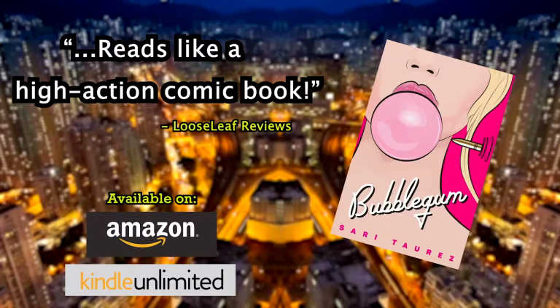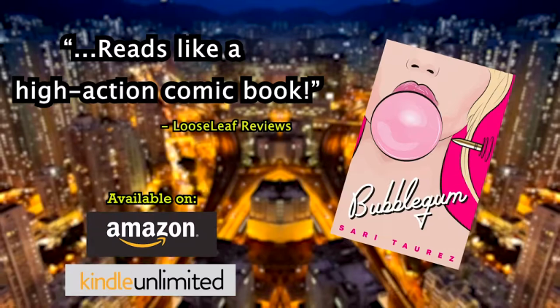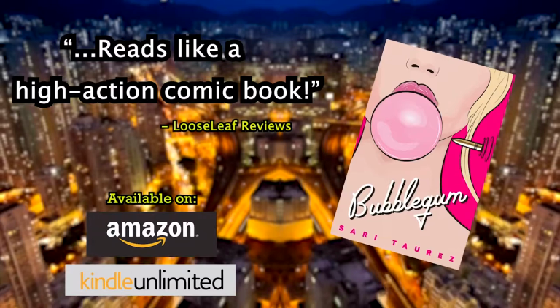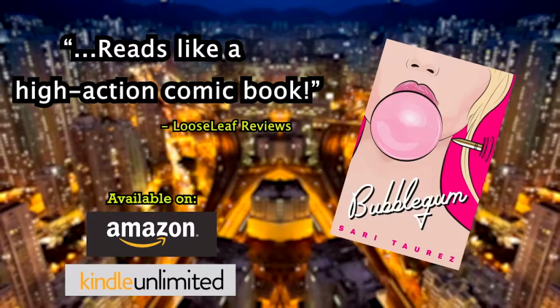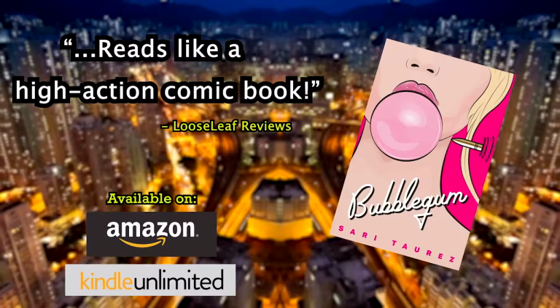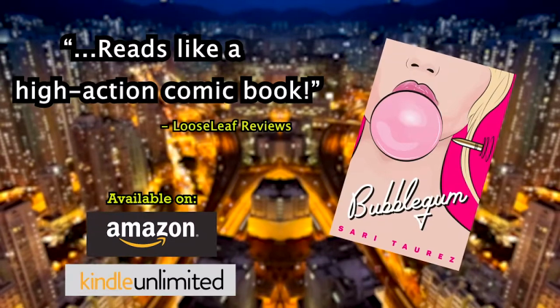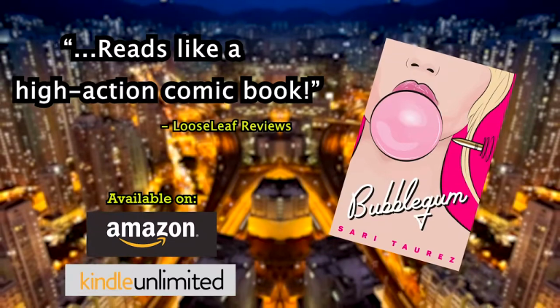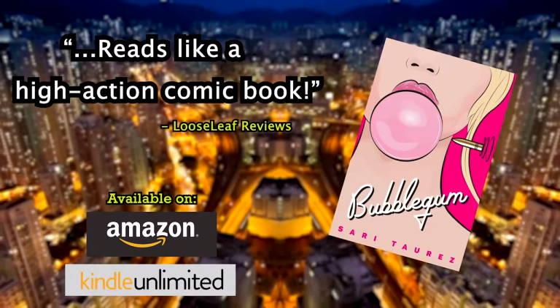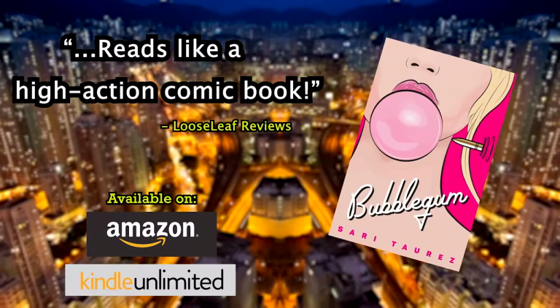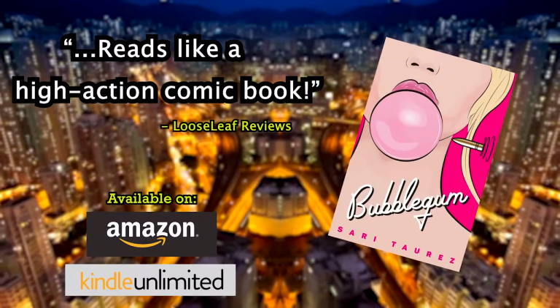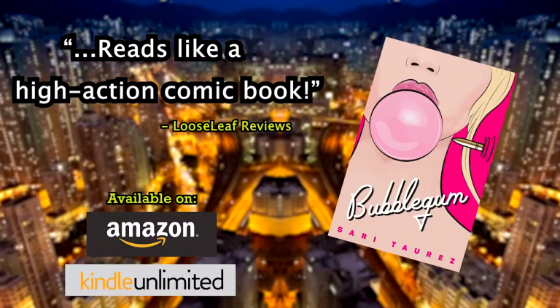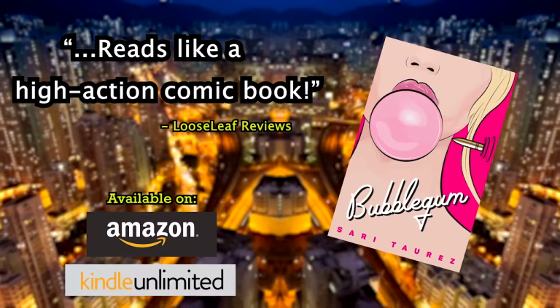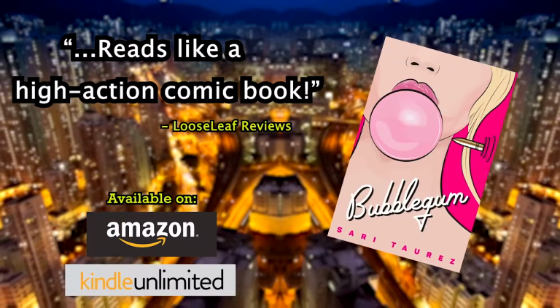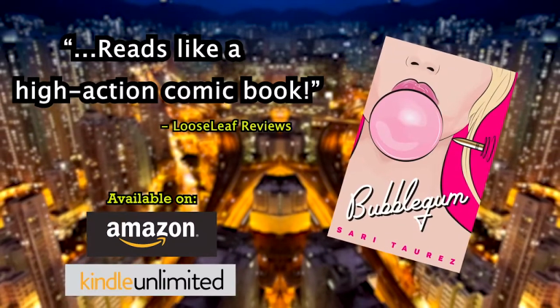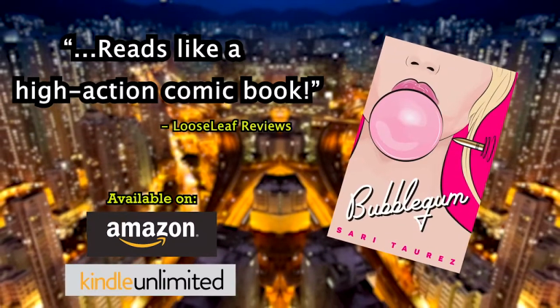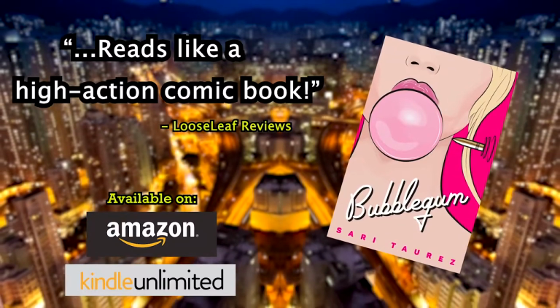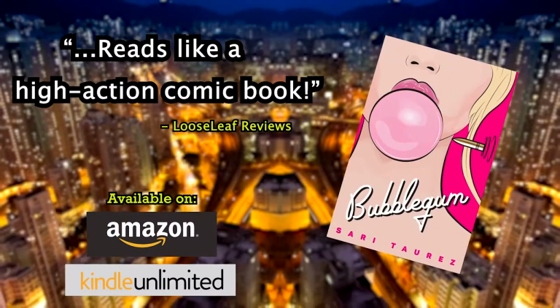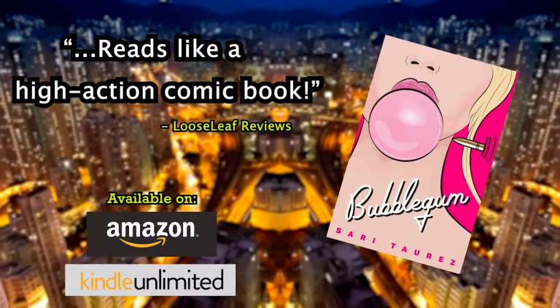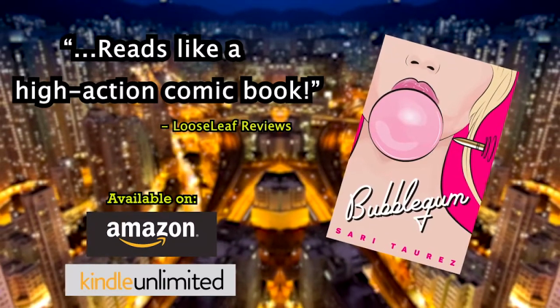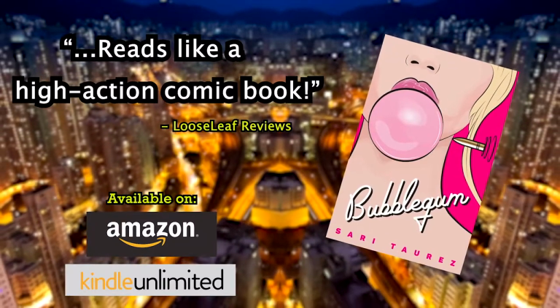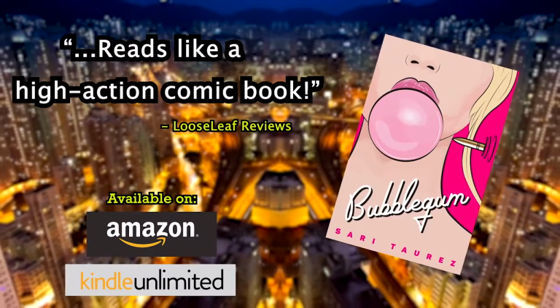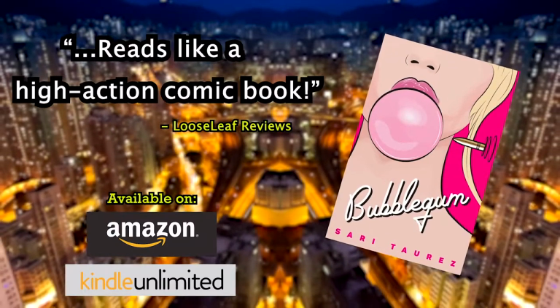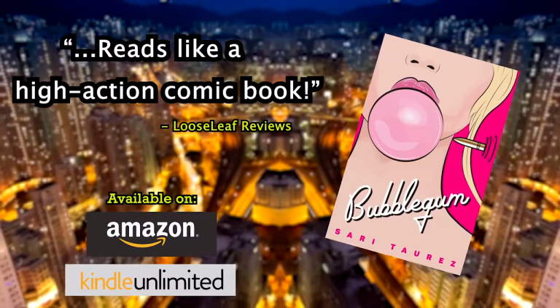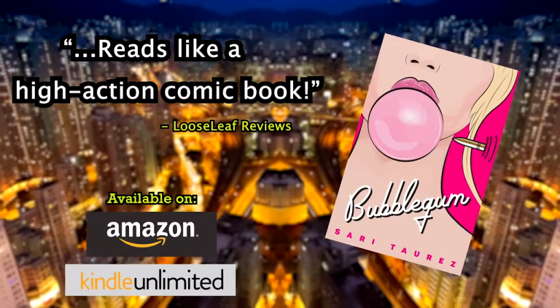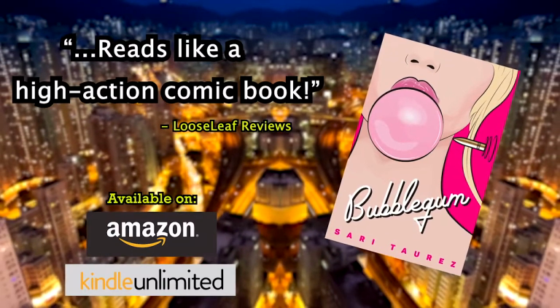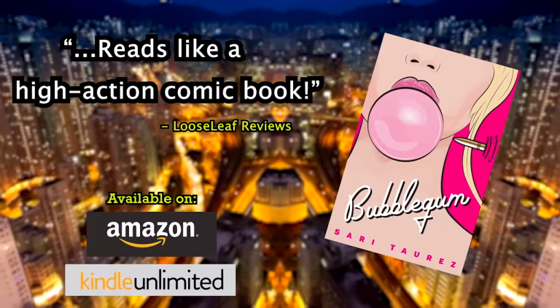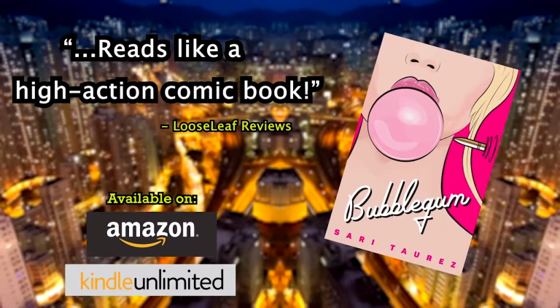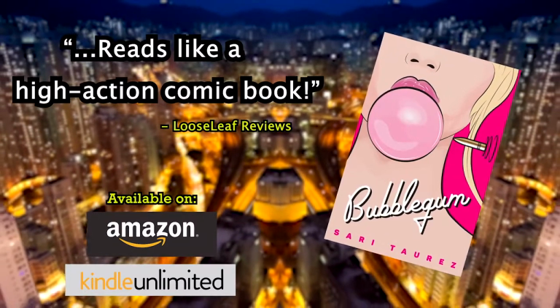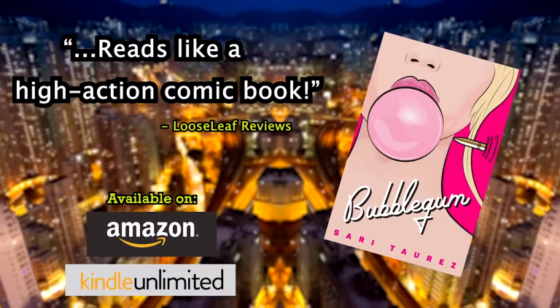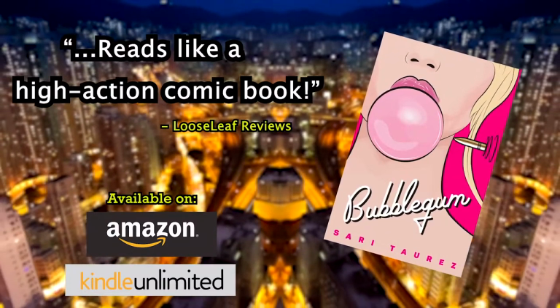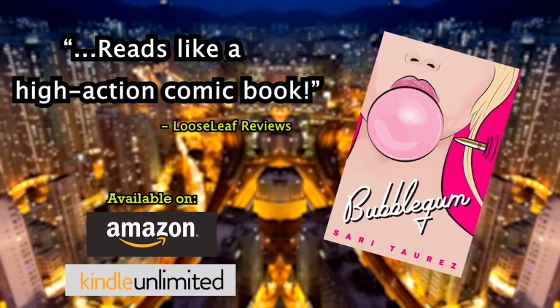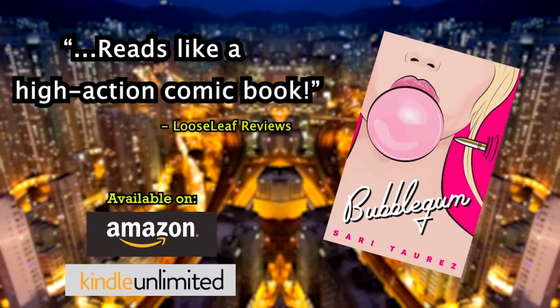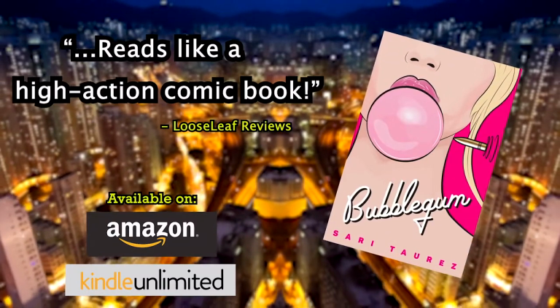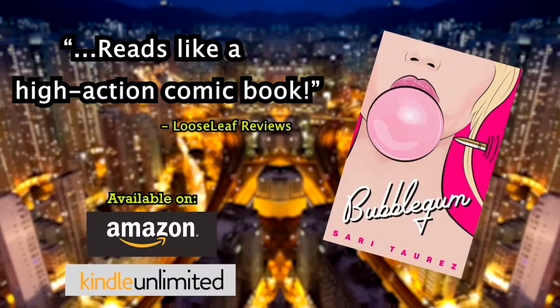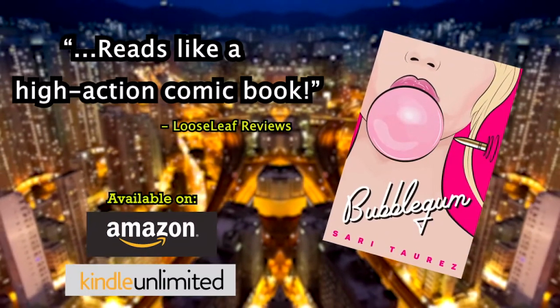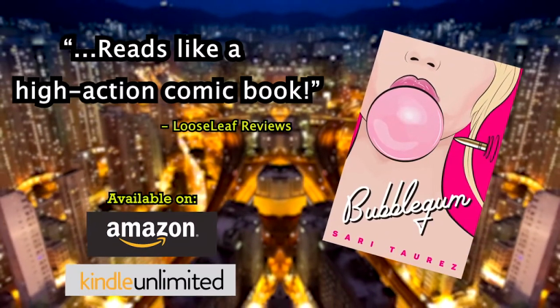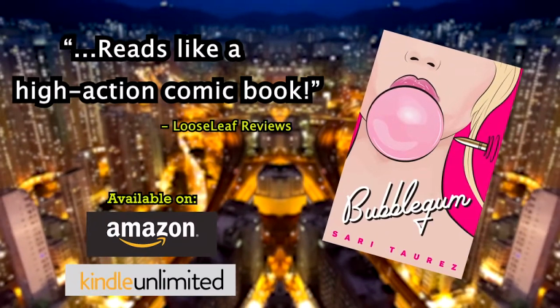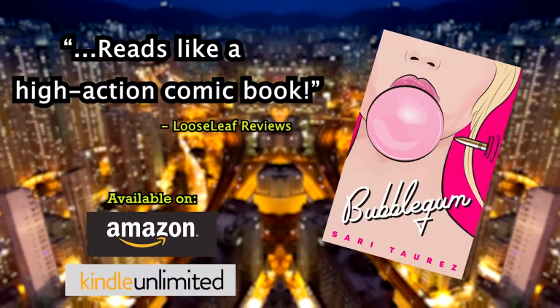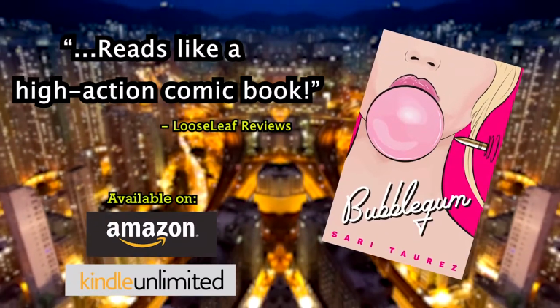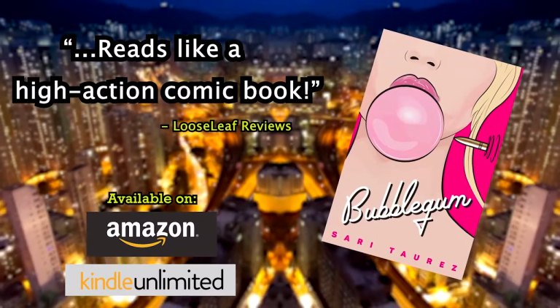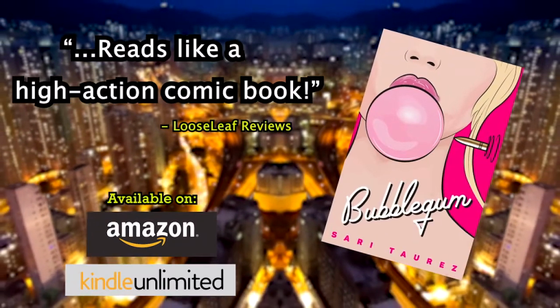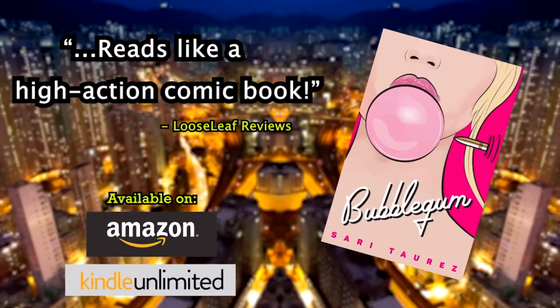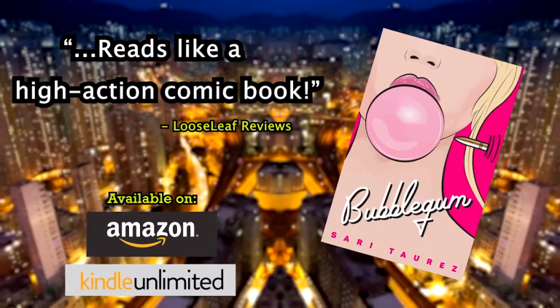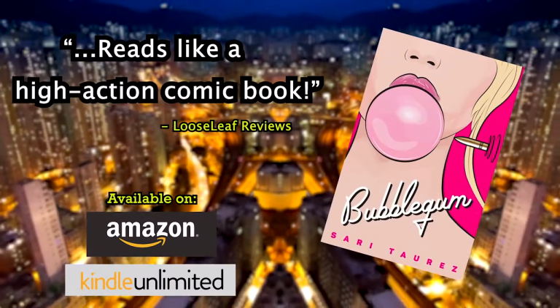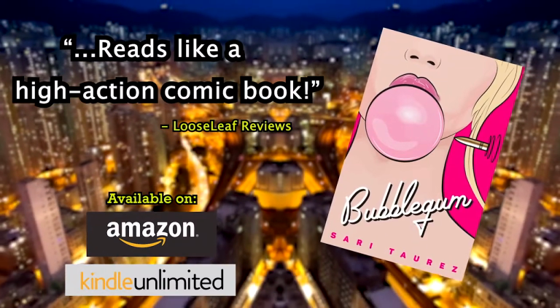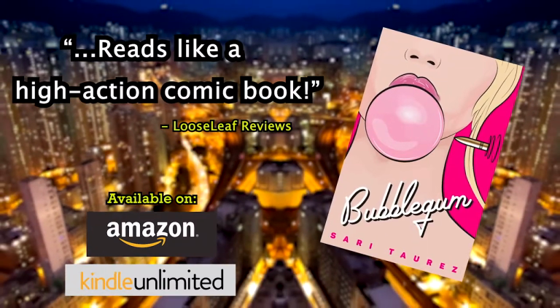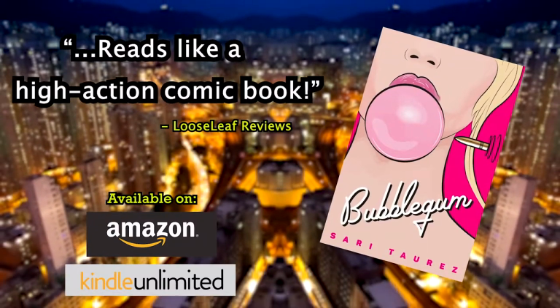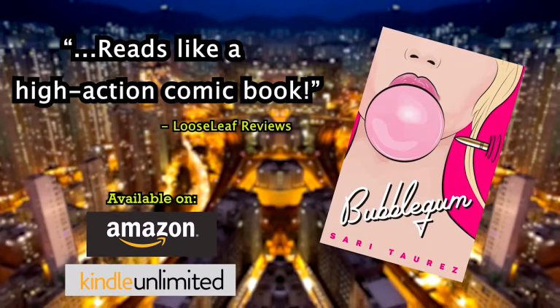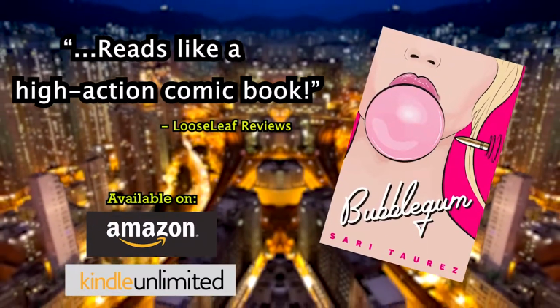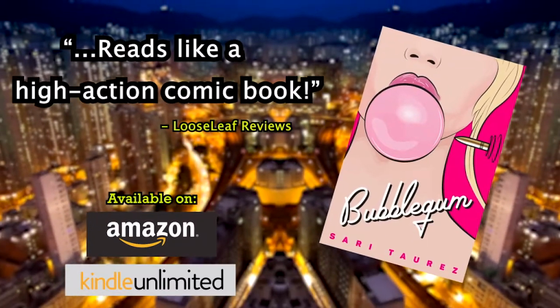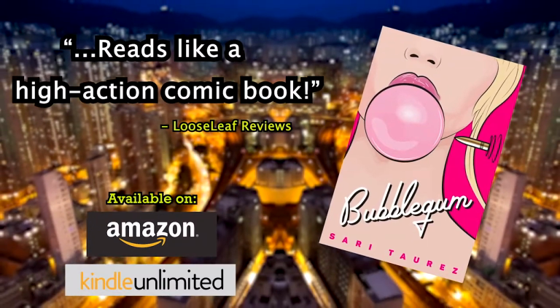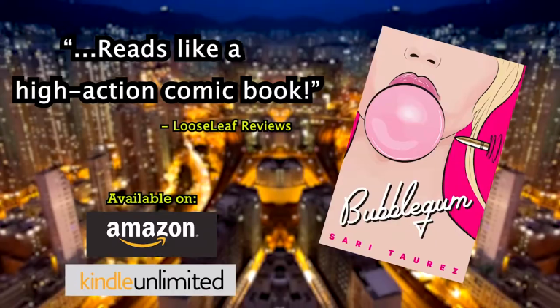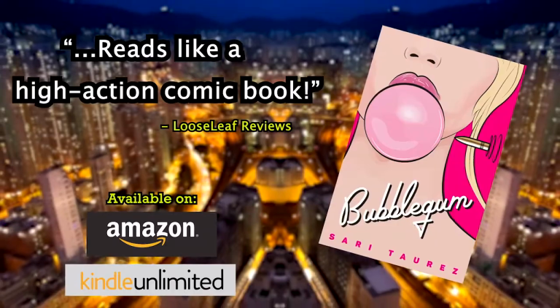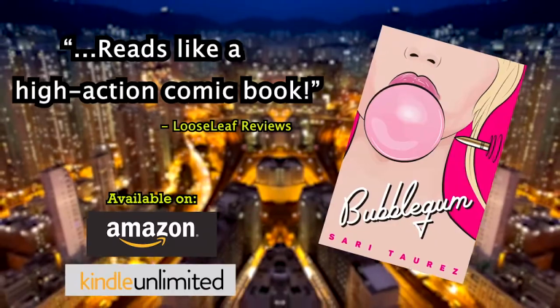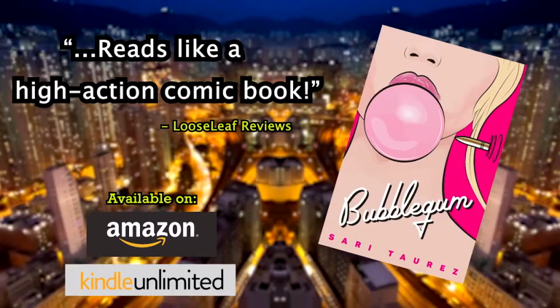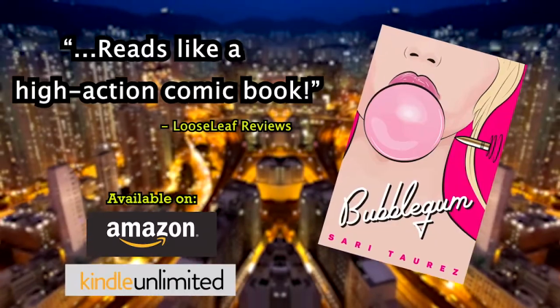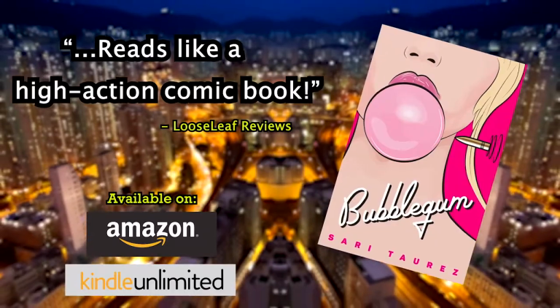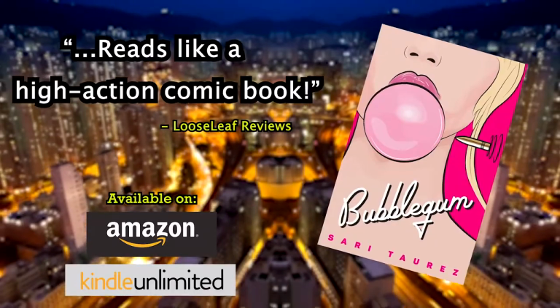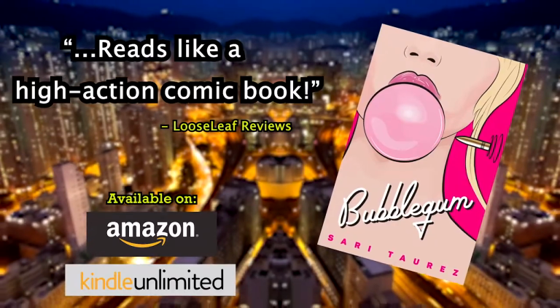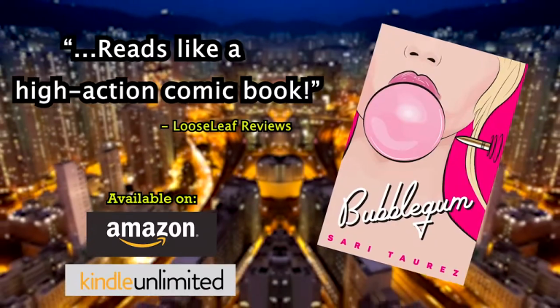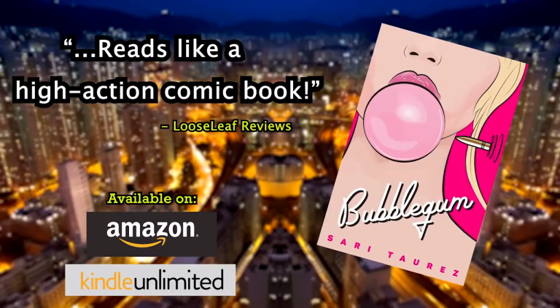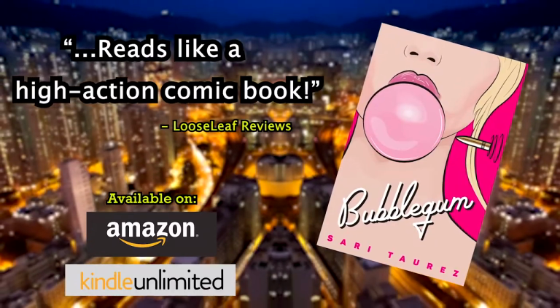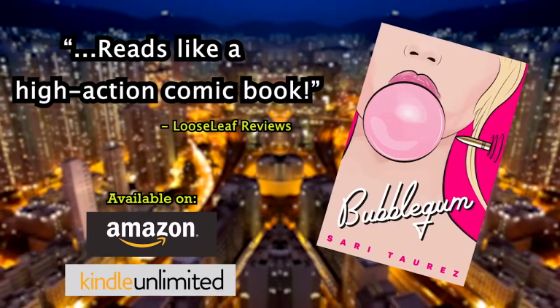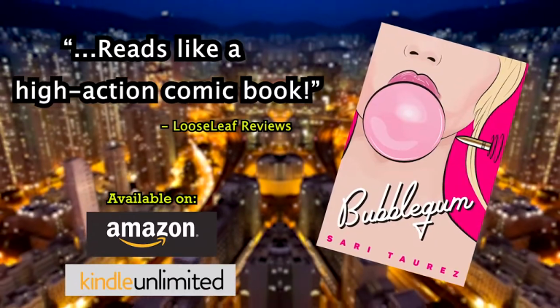Check out the novel Bubblegum by me, Sari Torres. Available on Amazon or read for free with Kindle Unlimited.